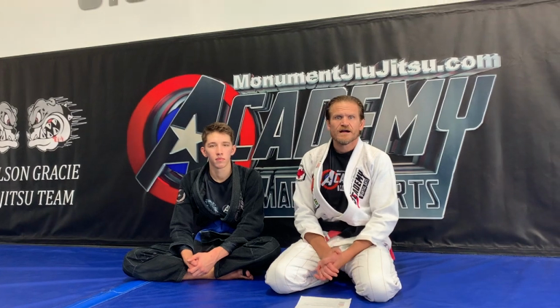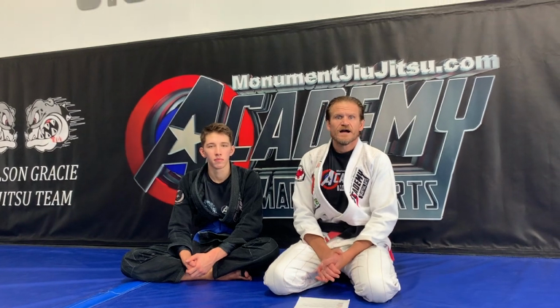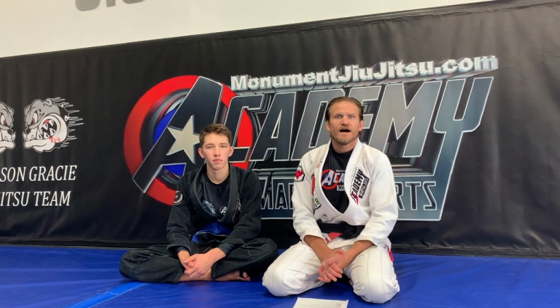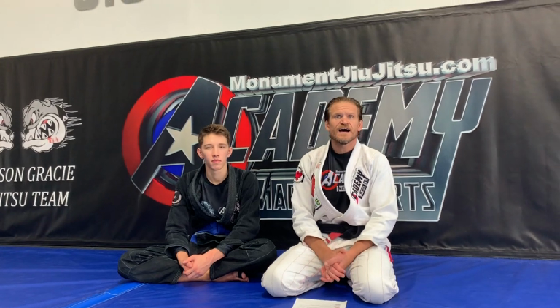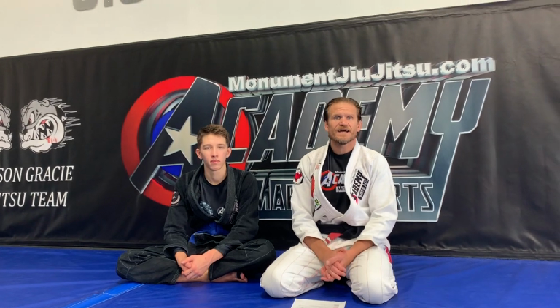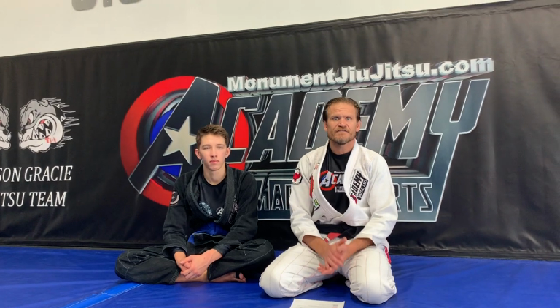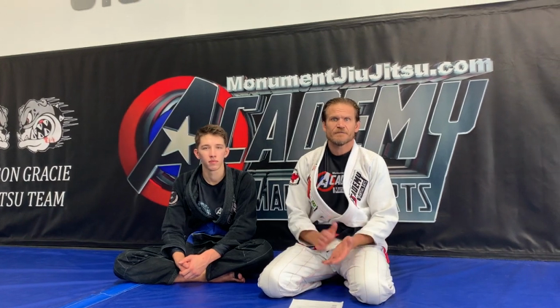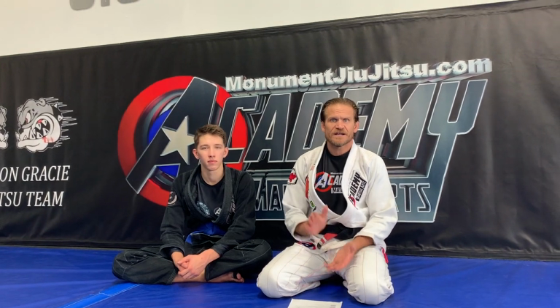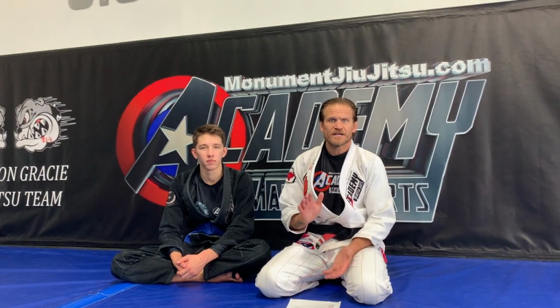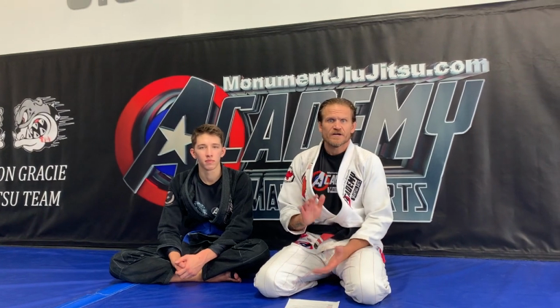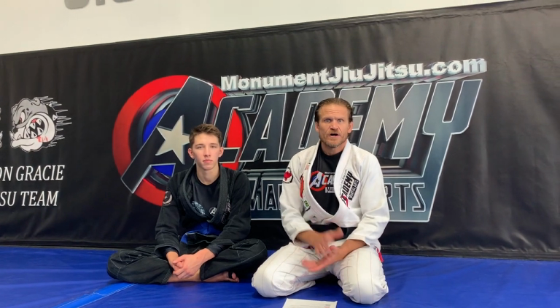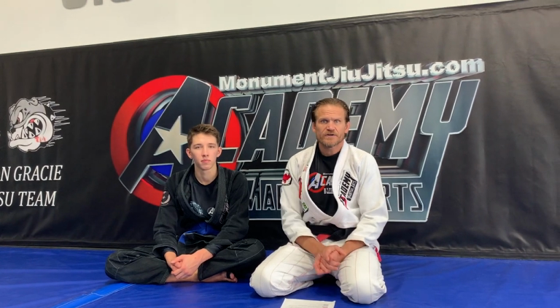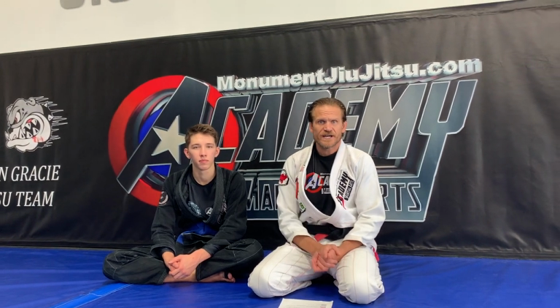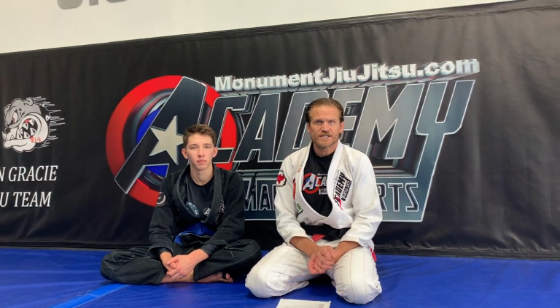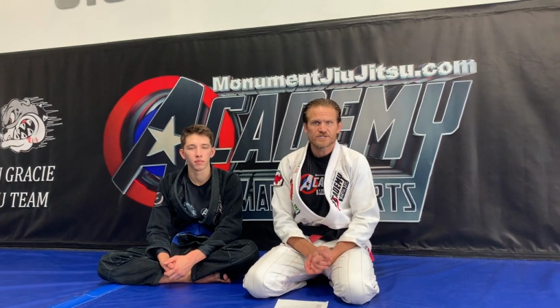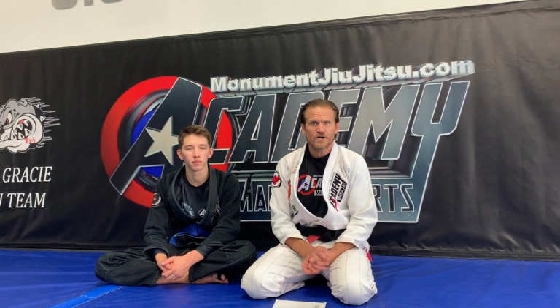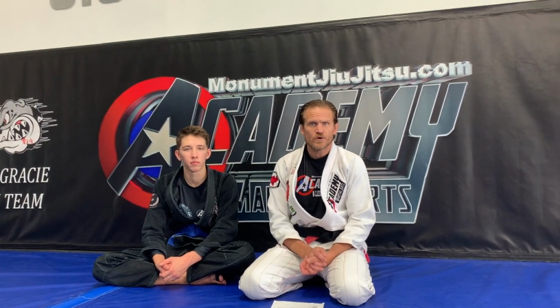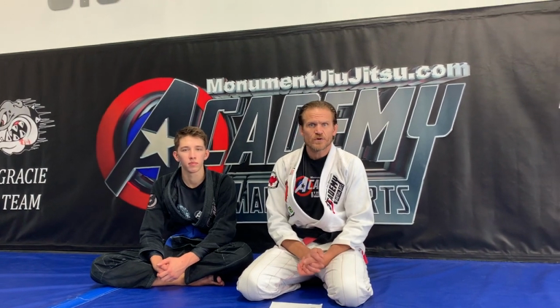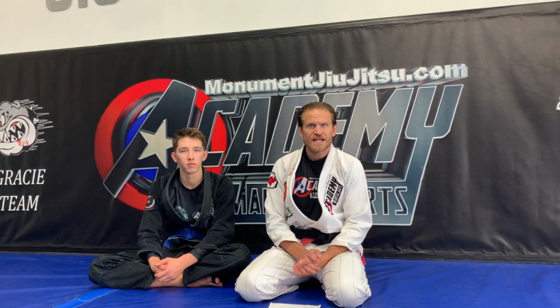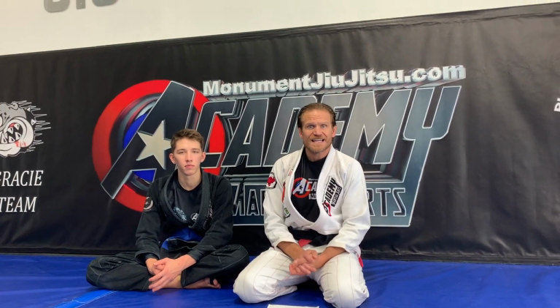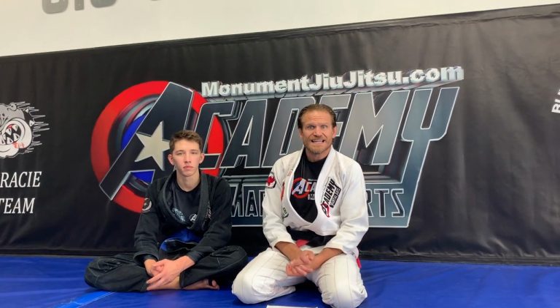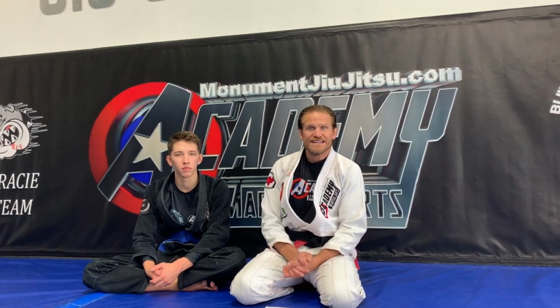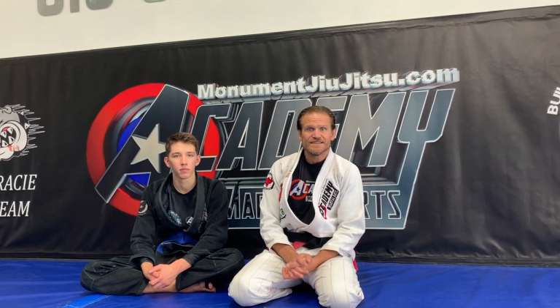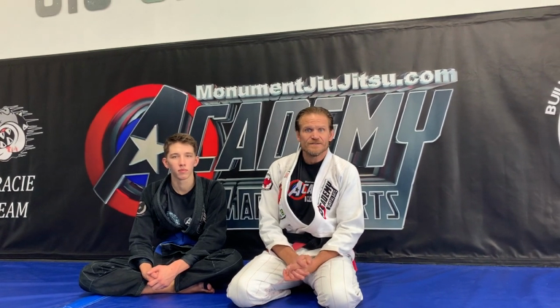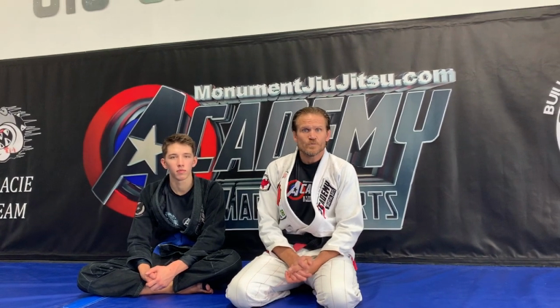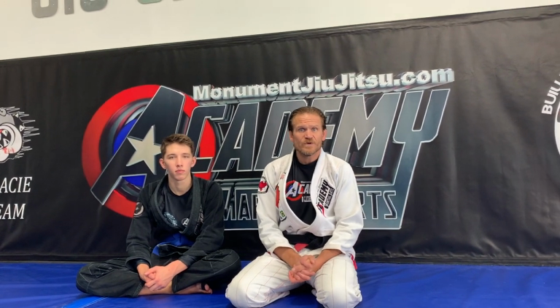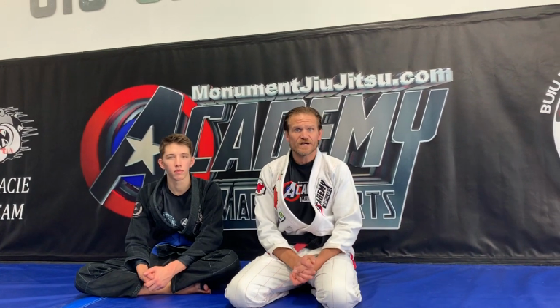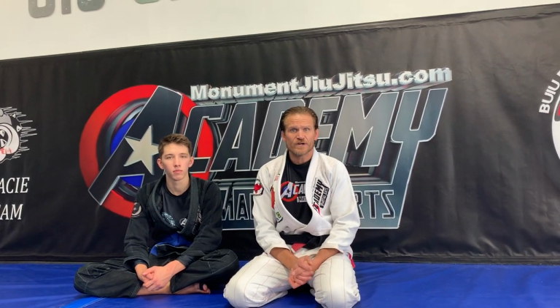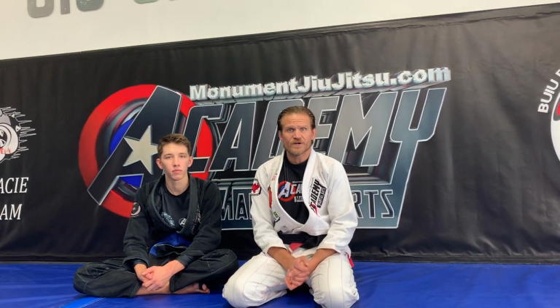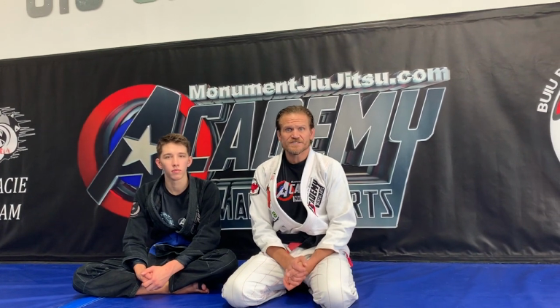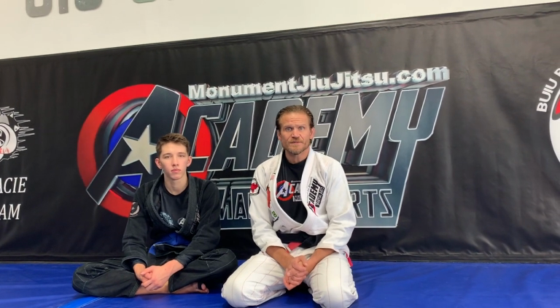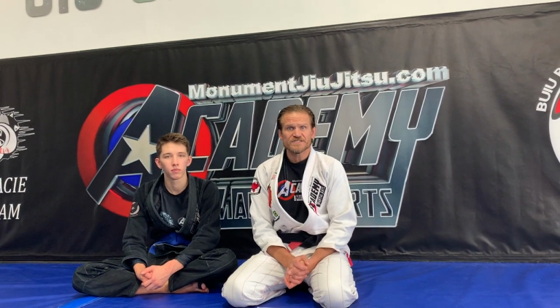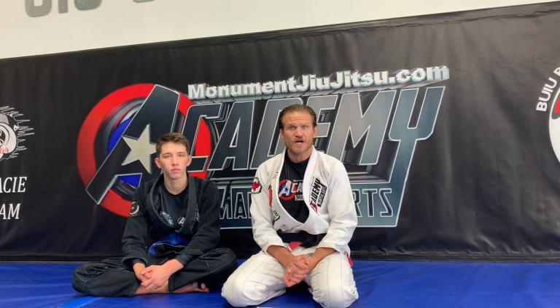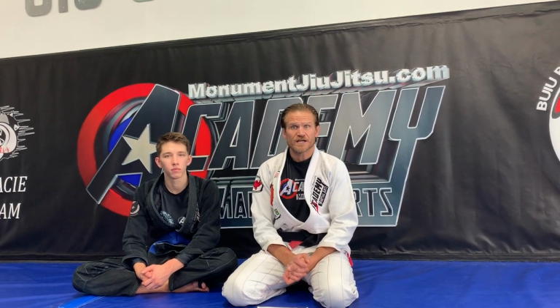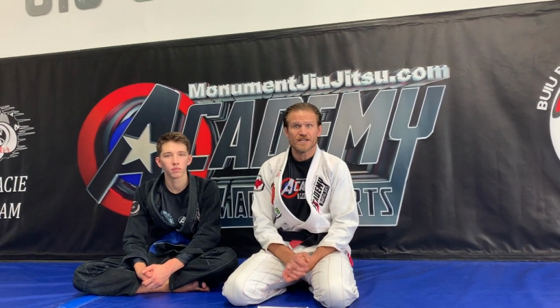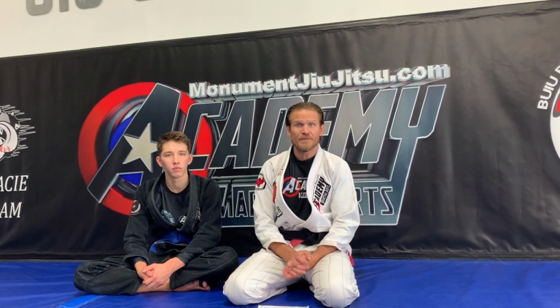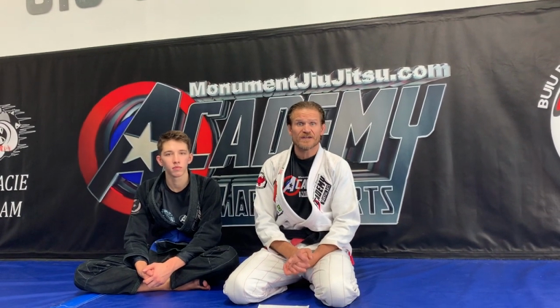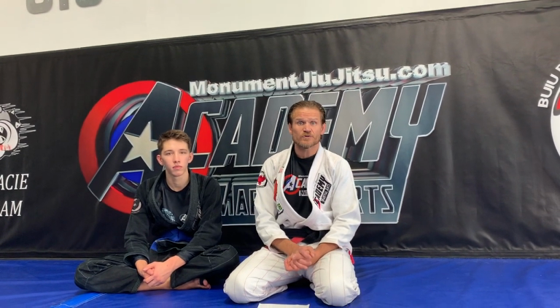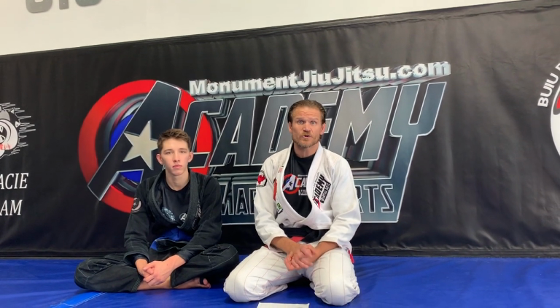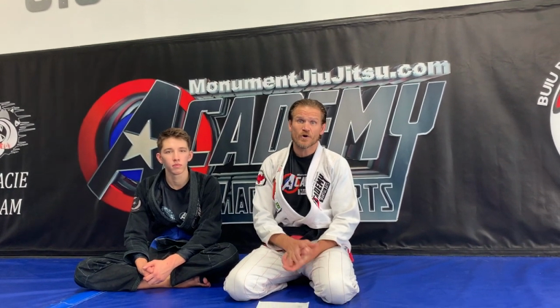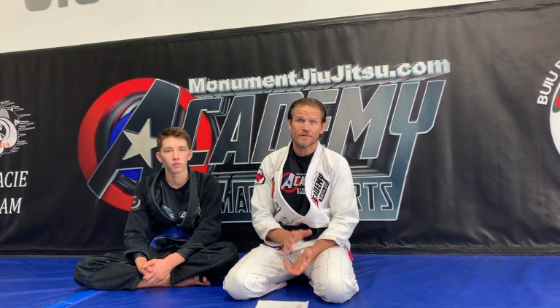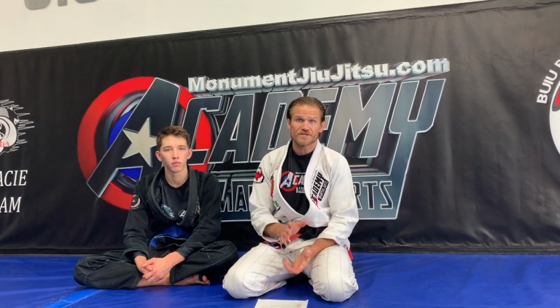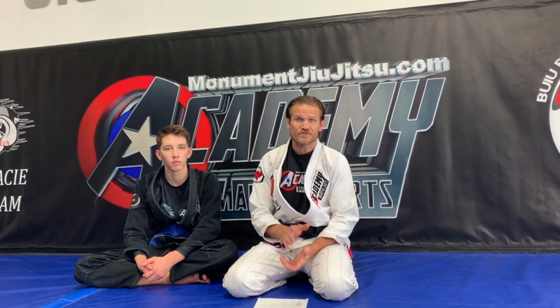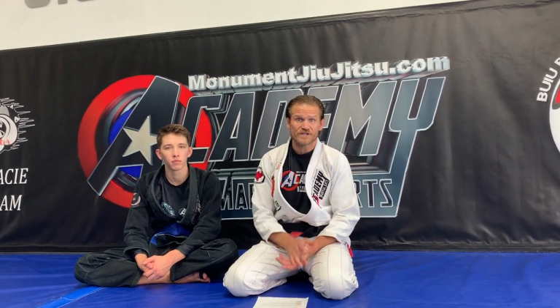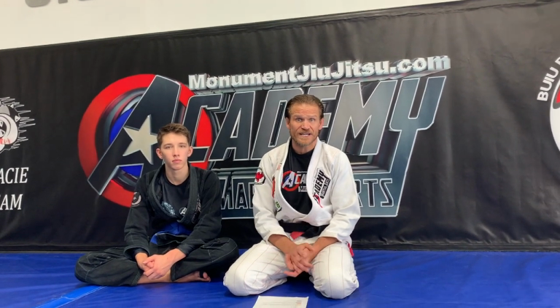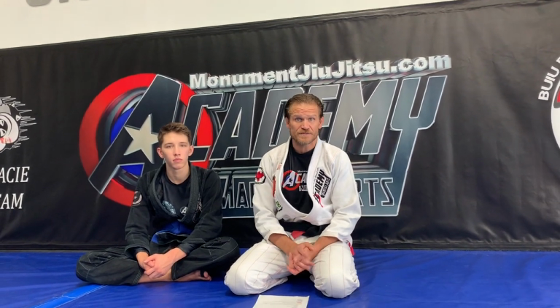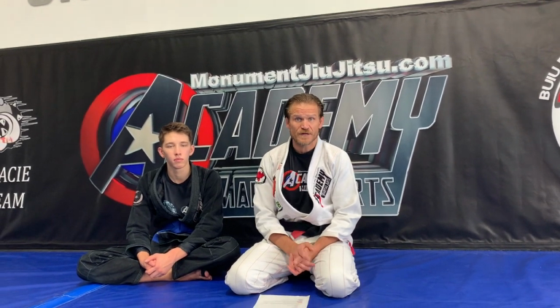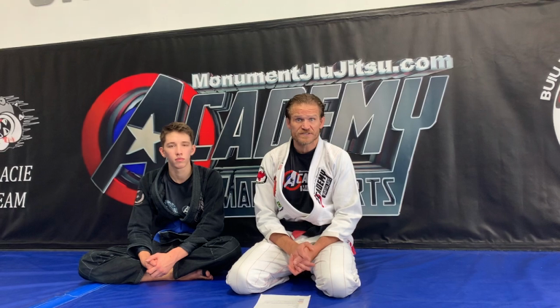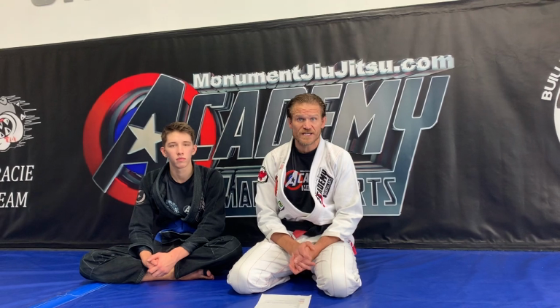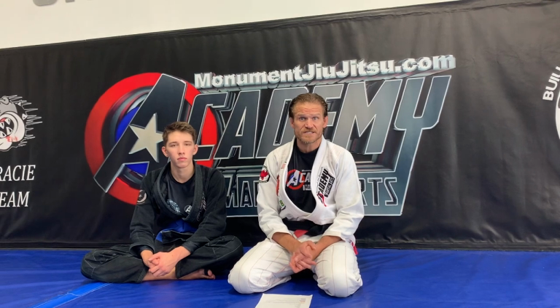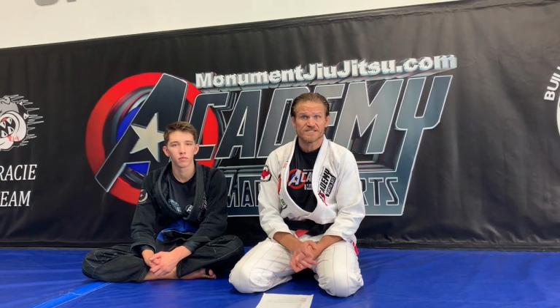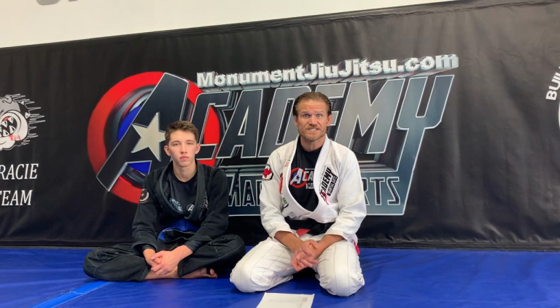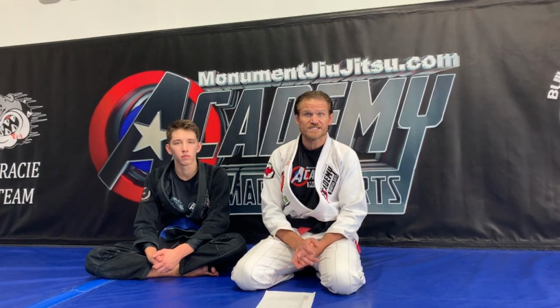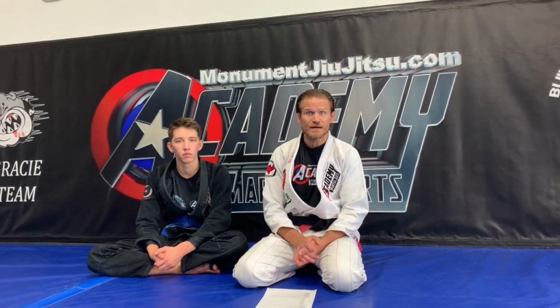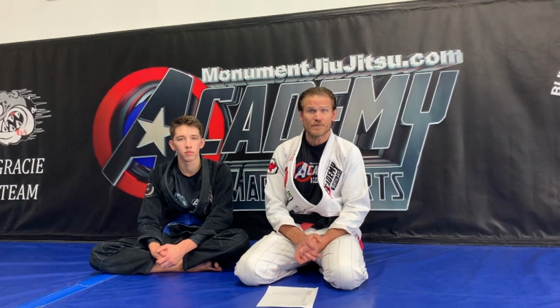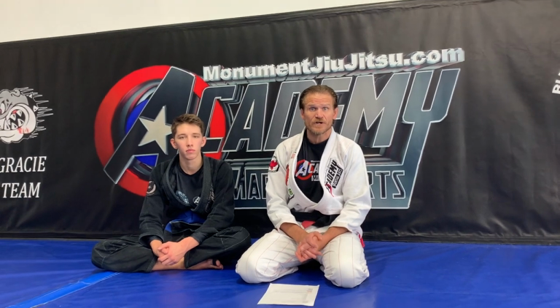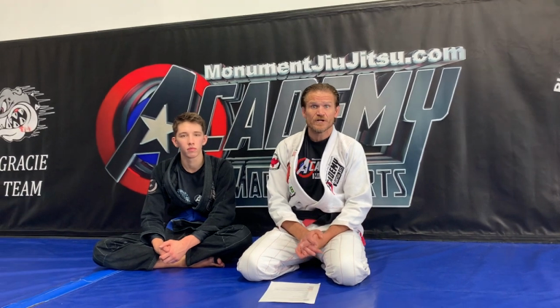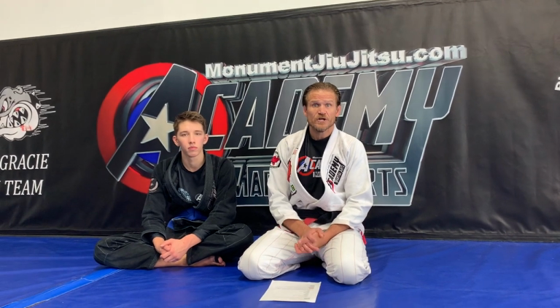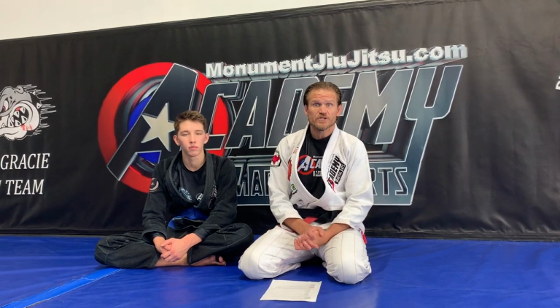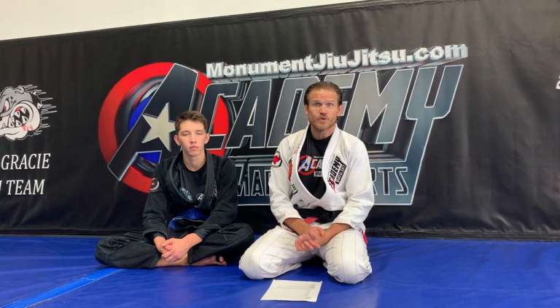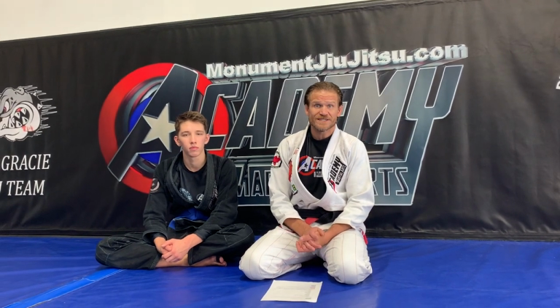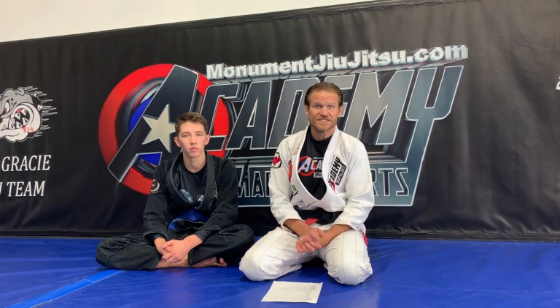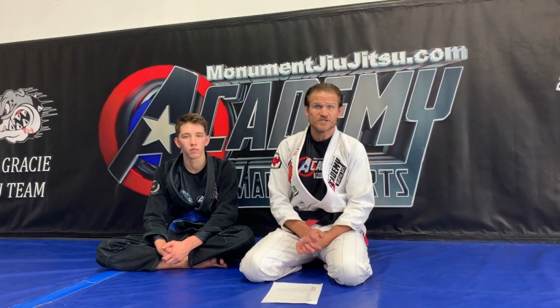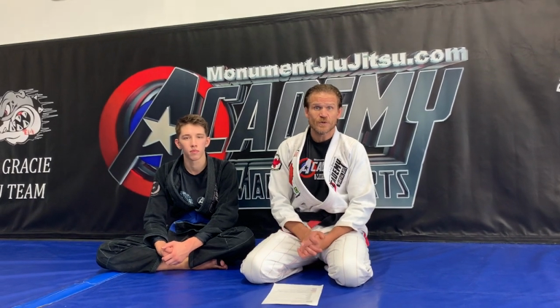Hi everybody! We are going to be talking about the requirements for the next belt test, December 2020.